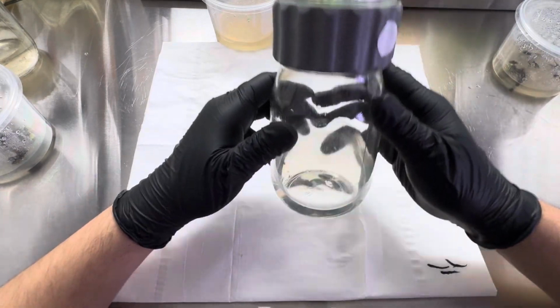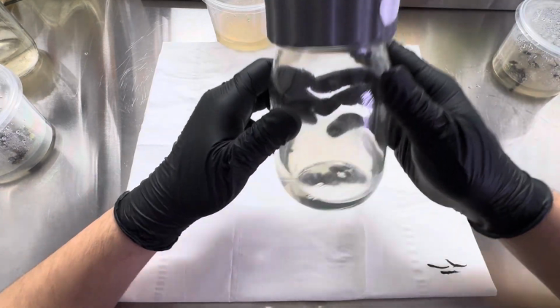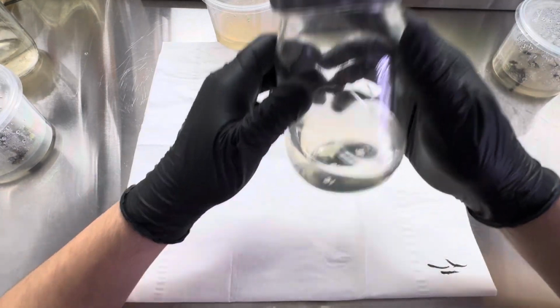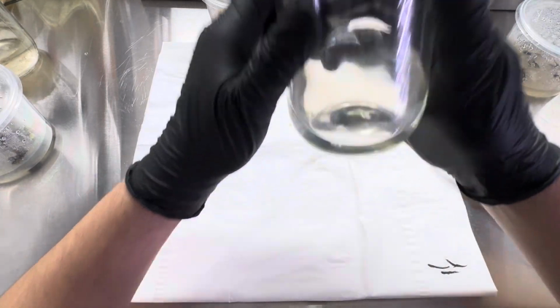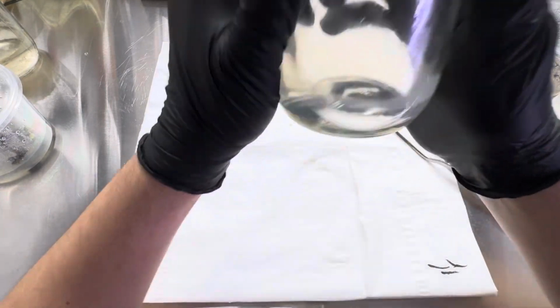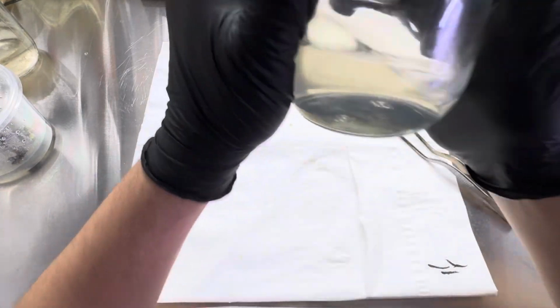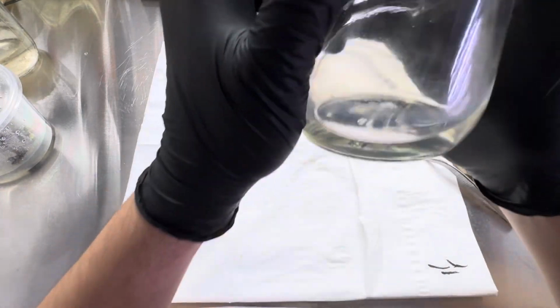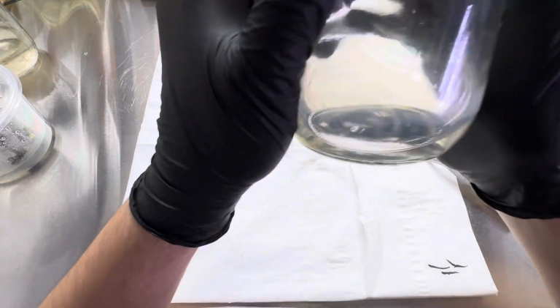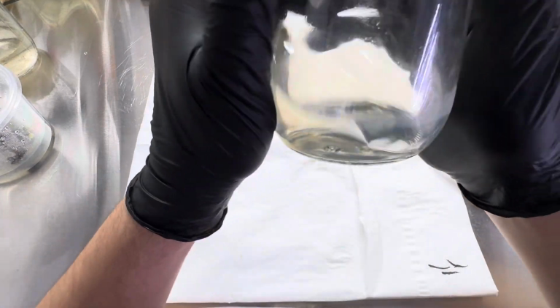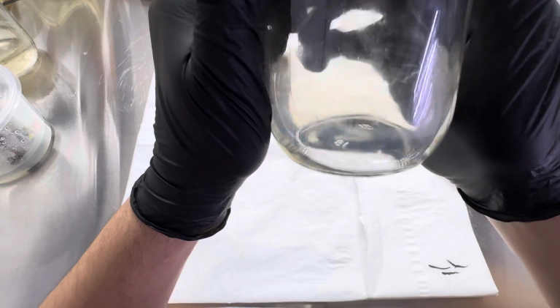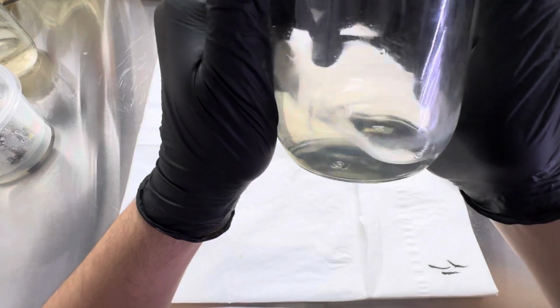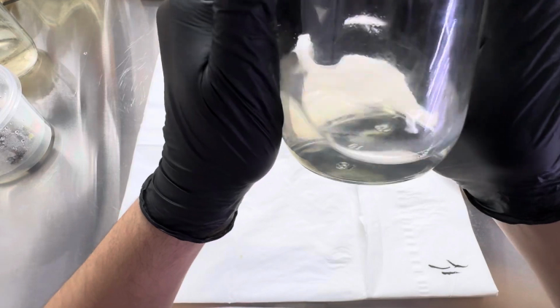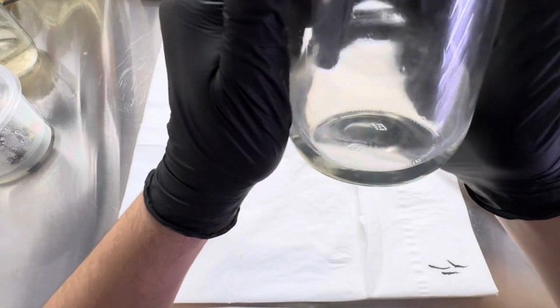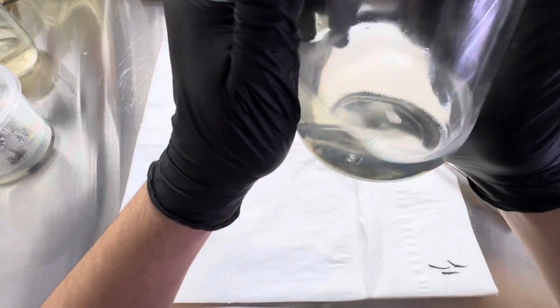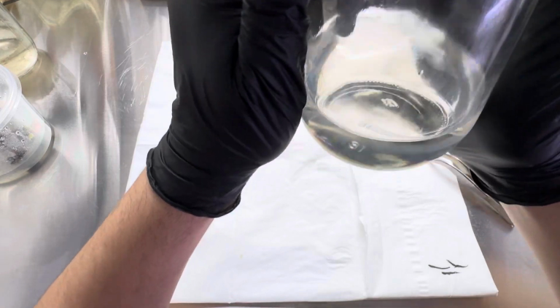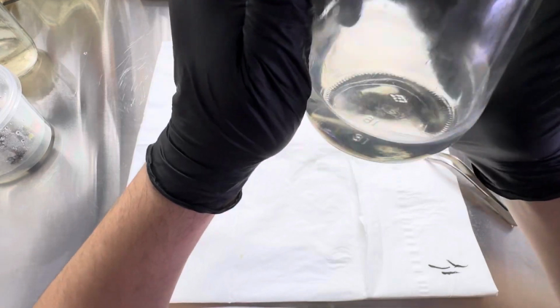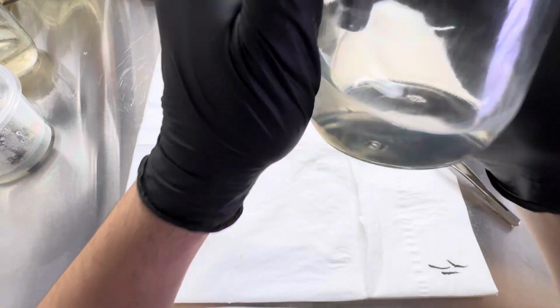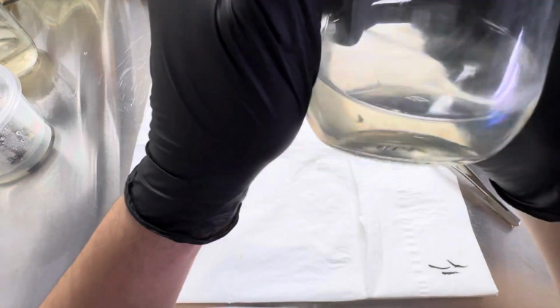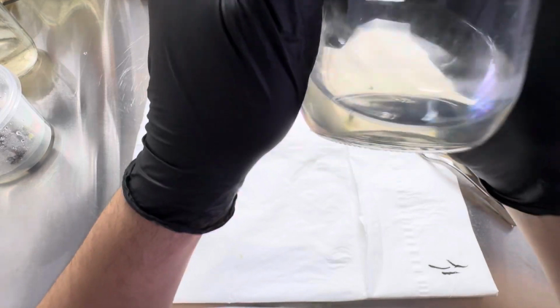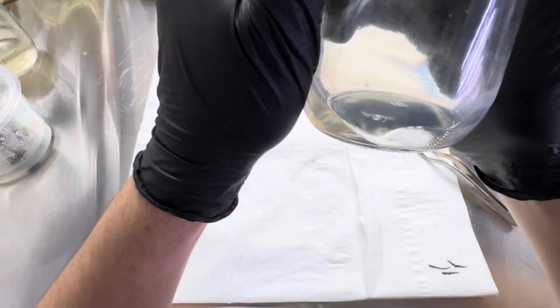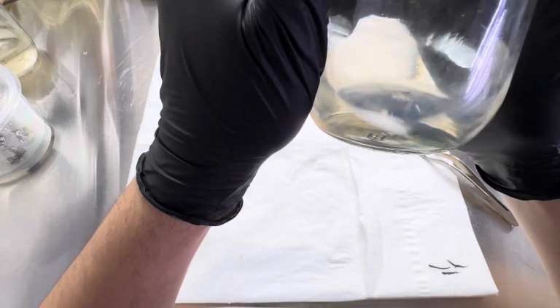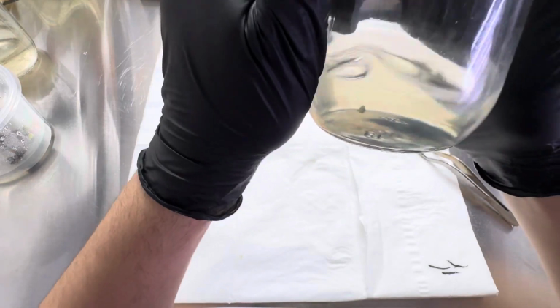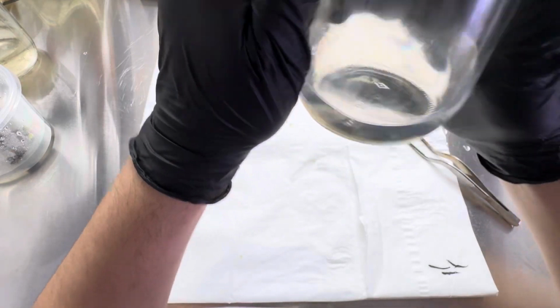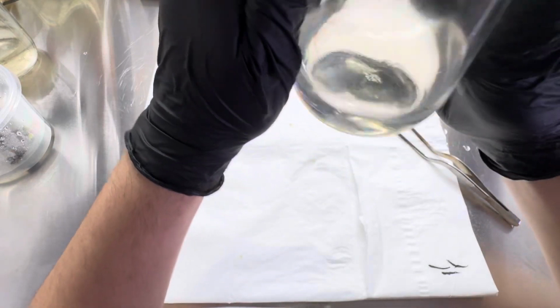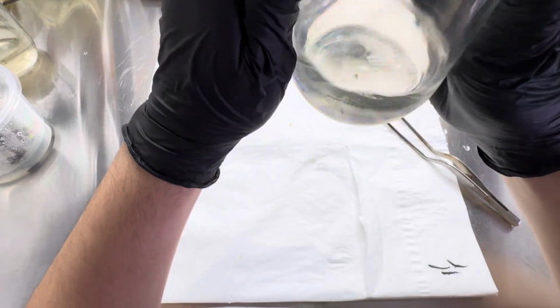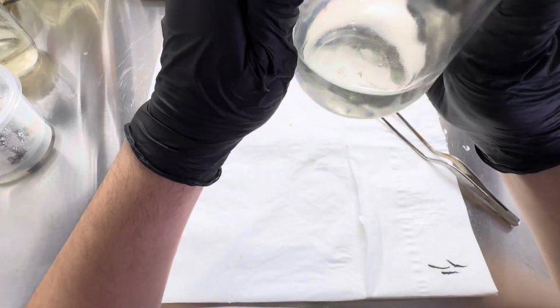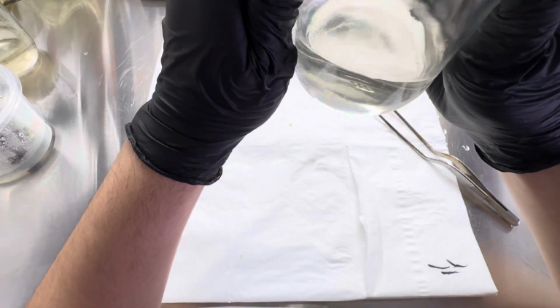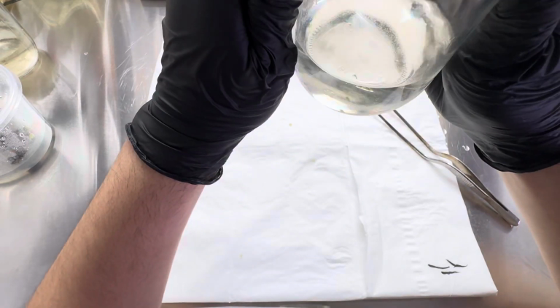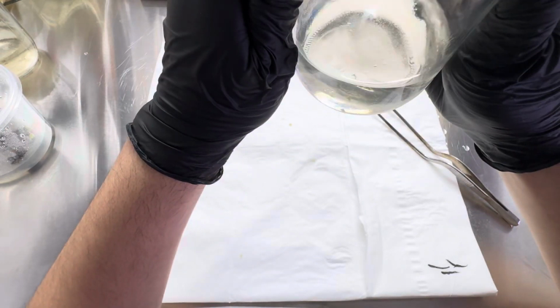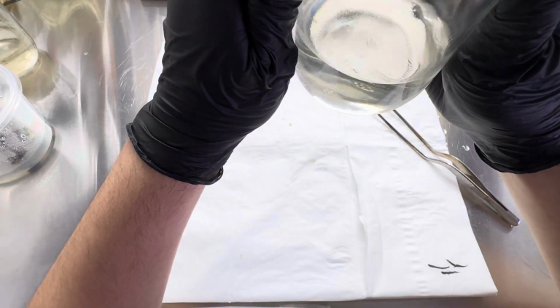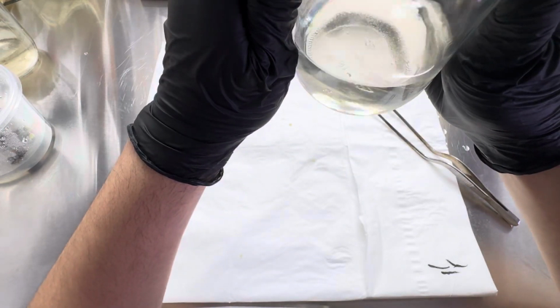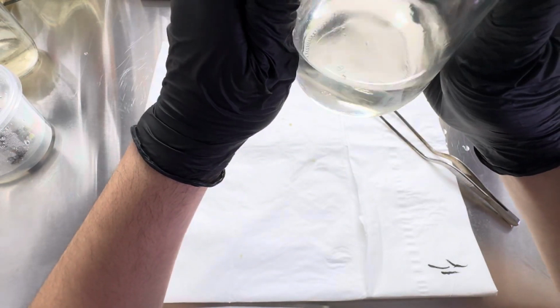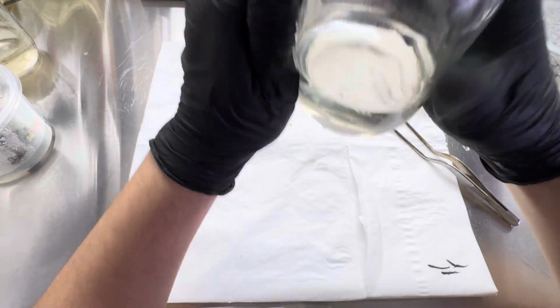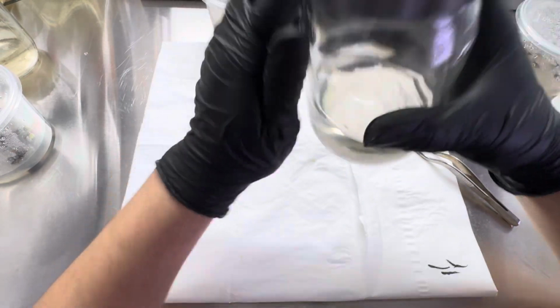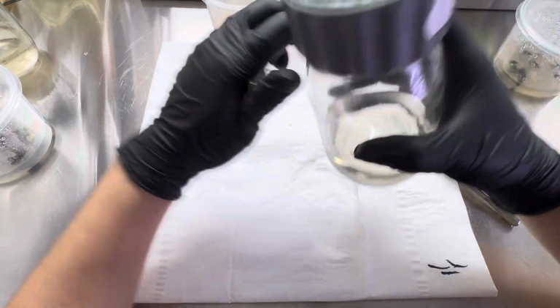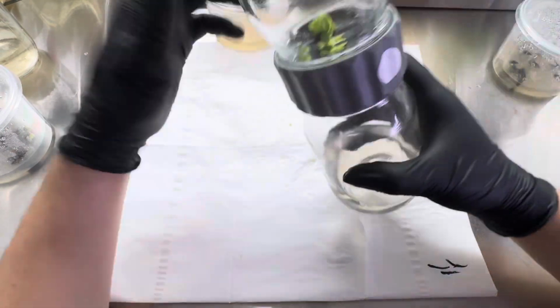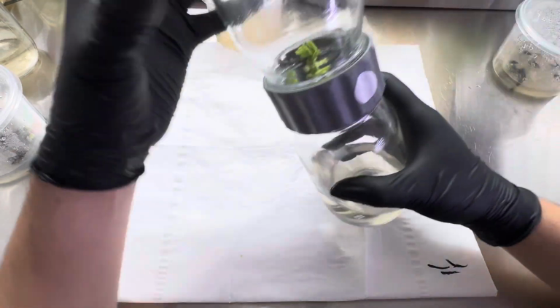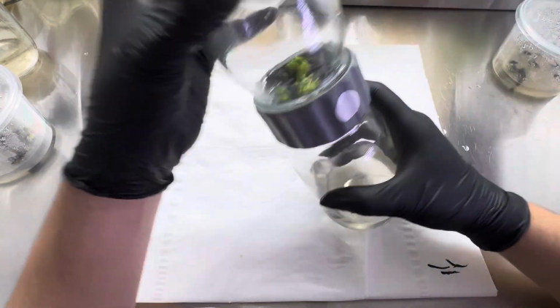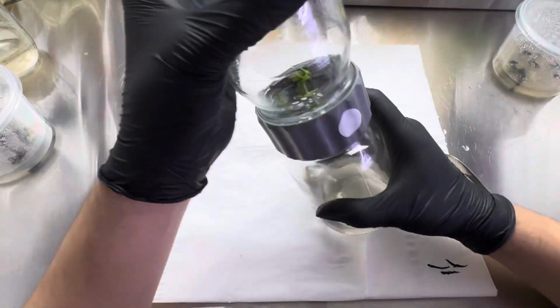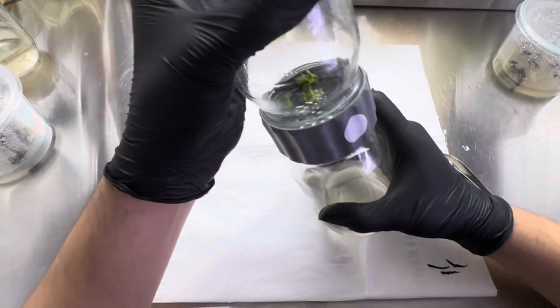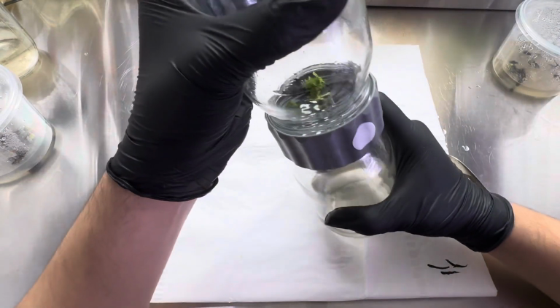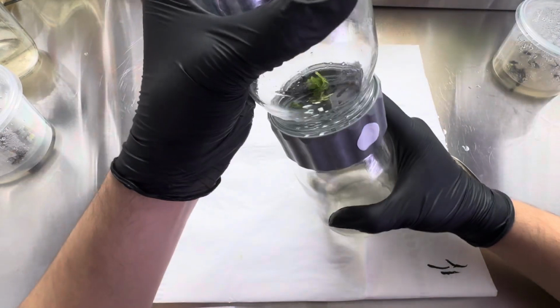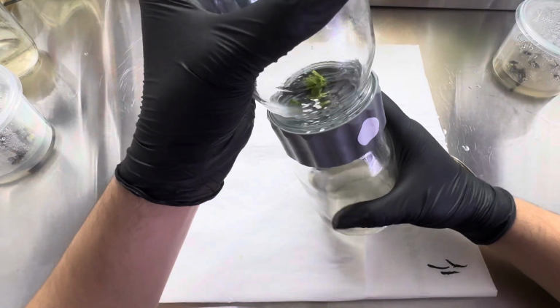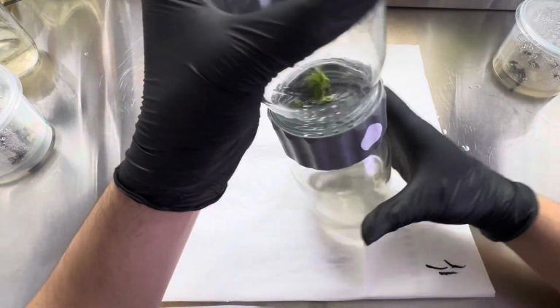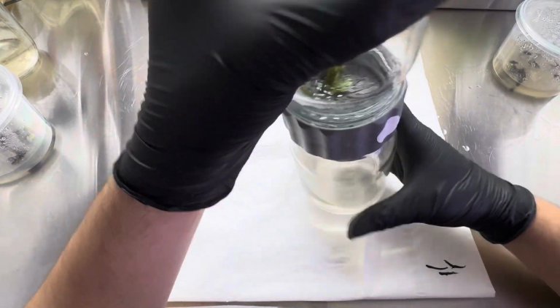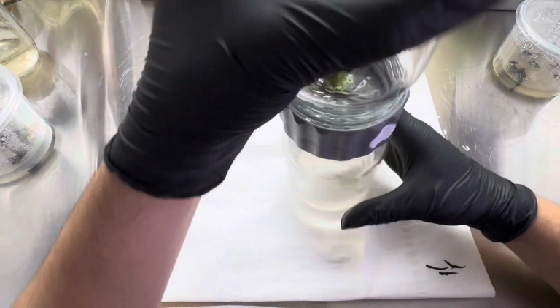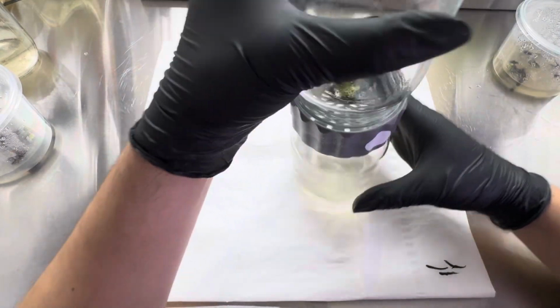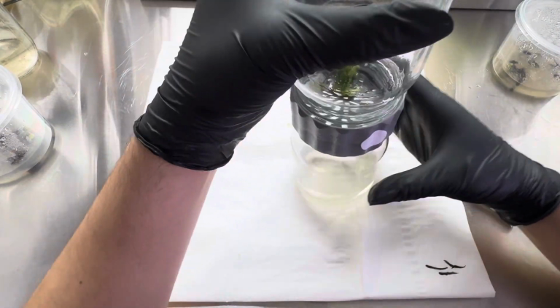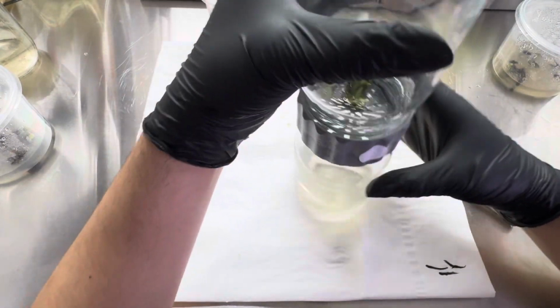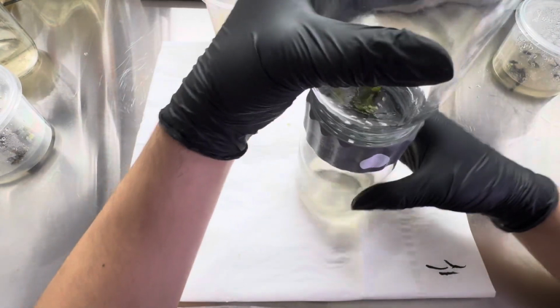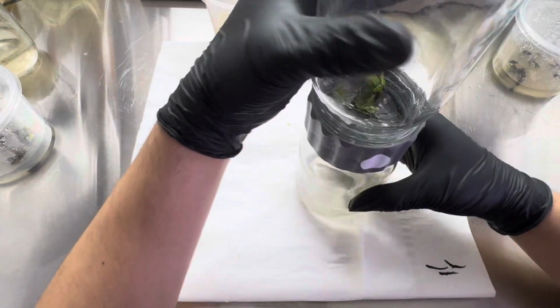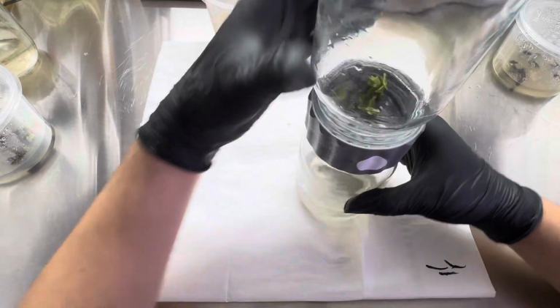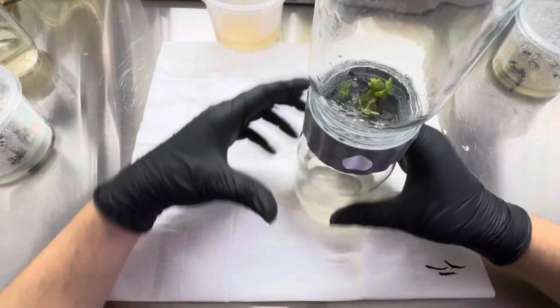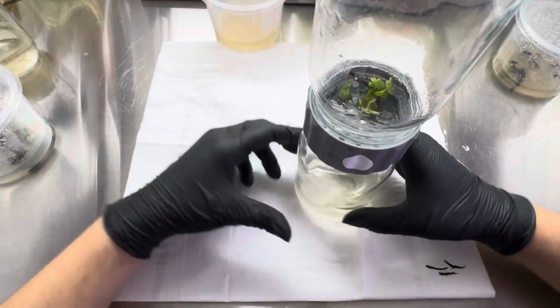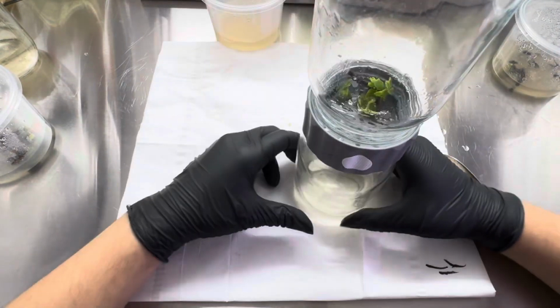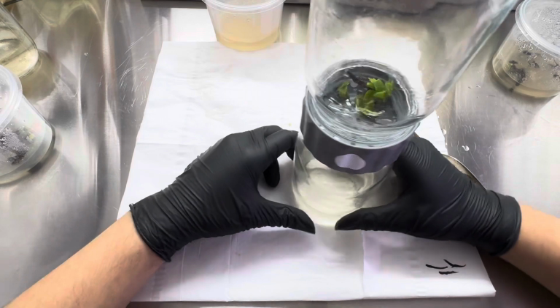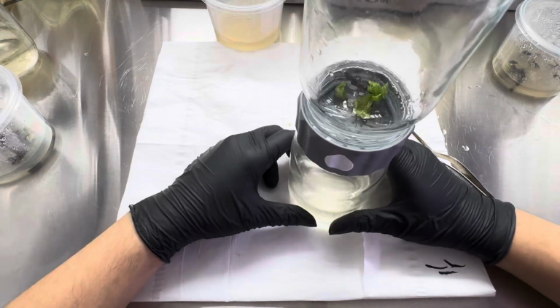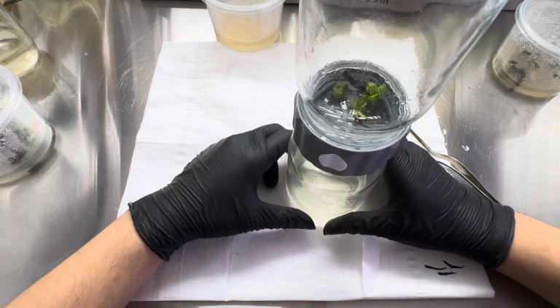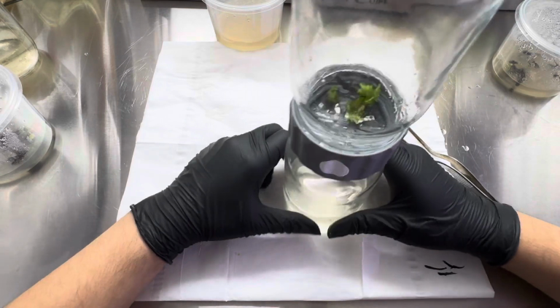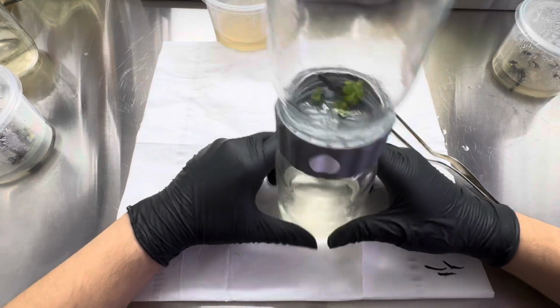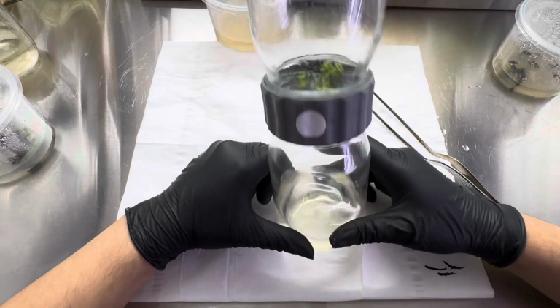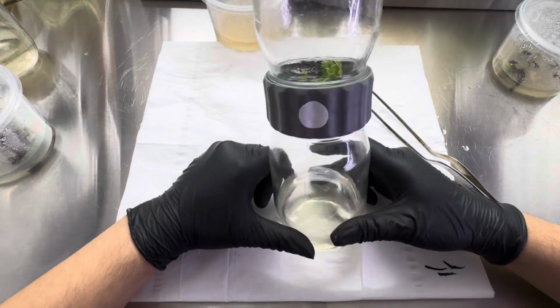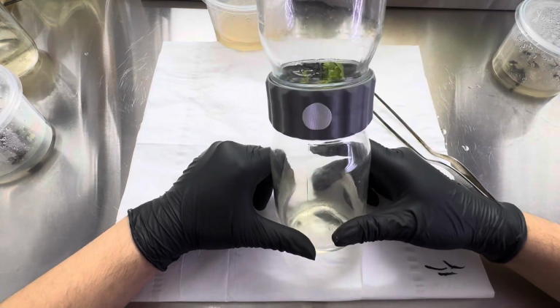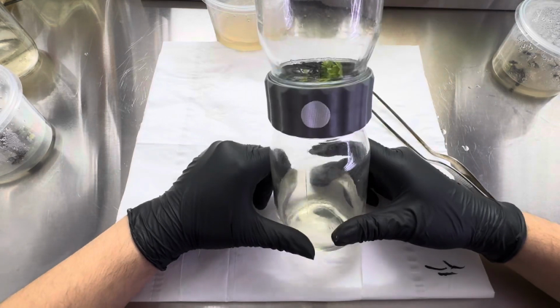You can see there's some bits and stuff, but not contamination. So, just a quick little demo.